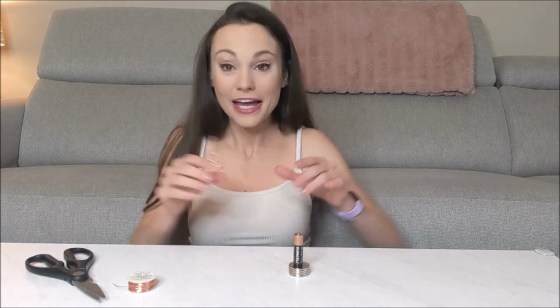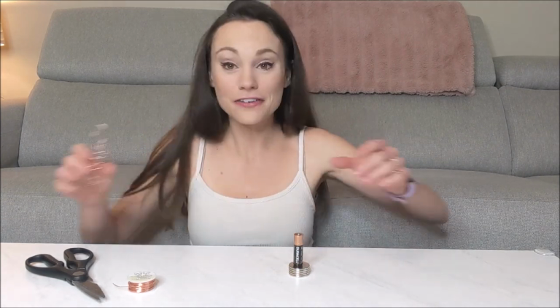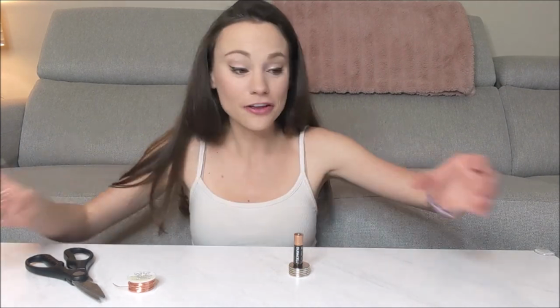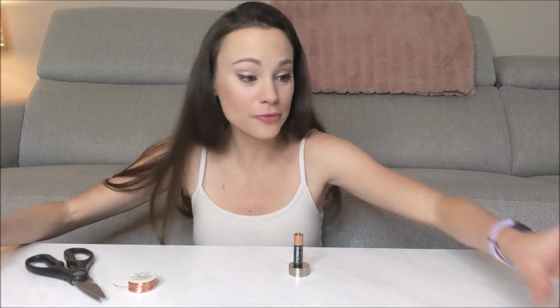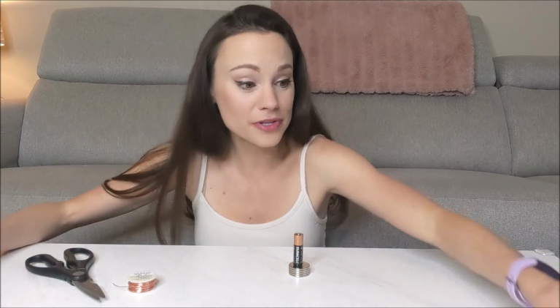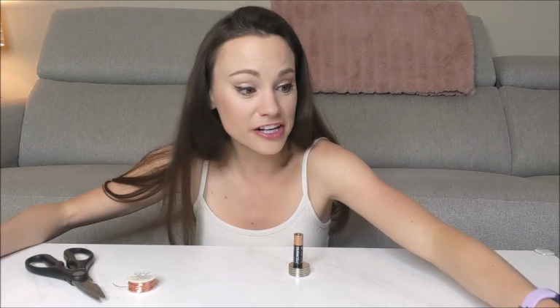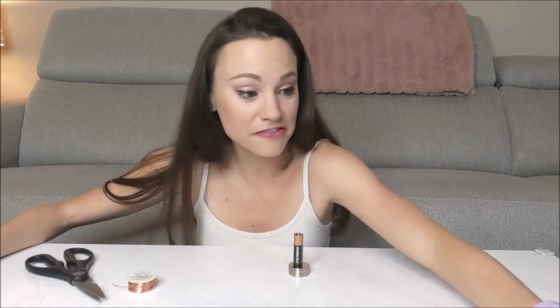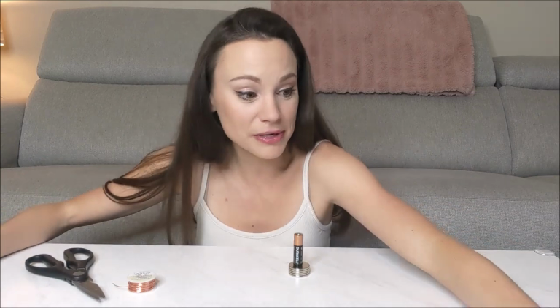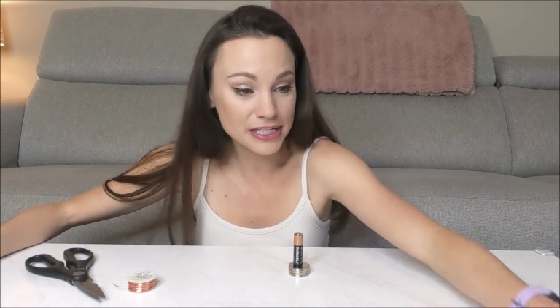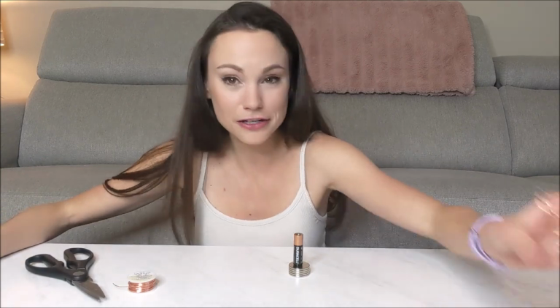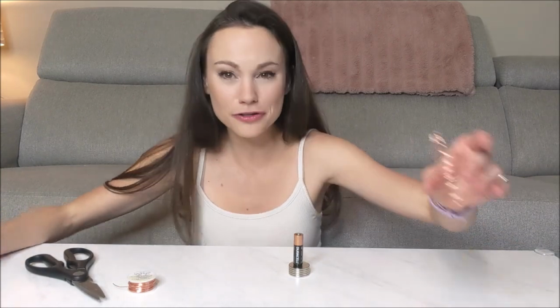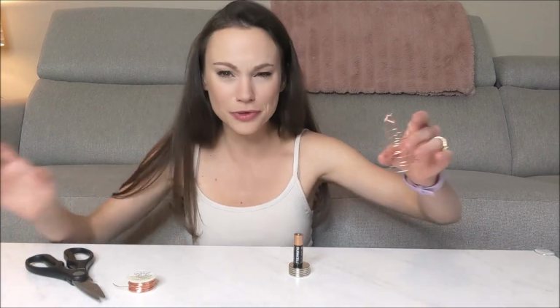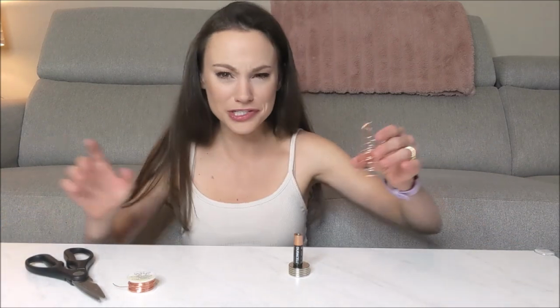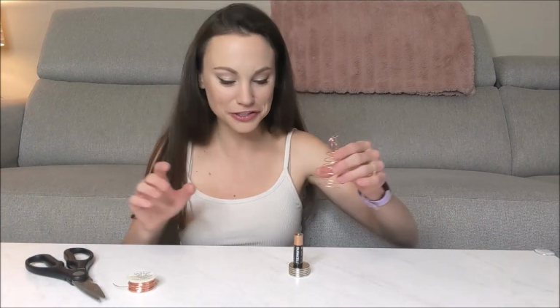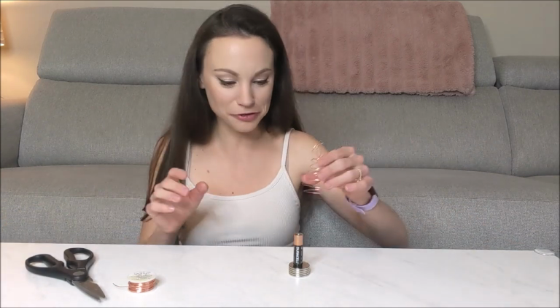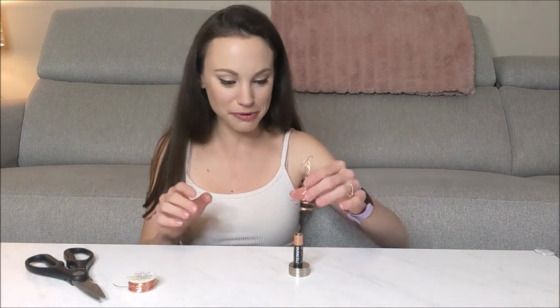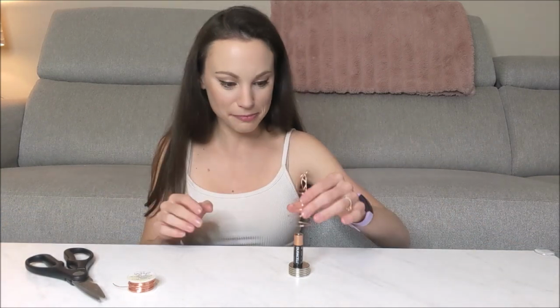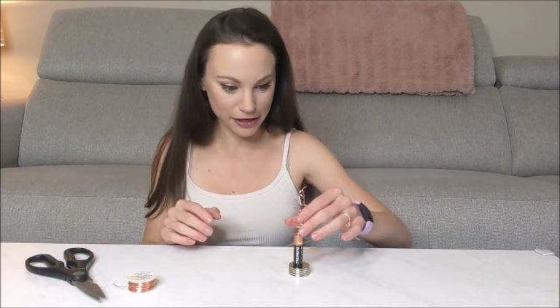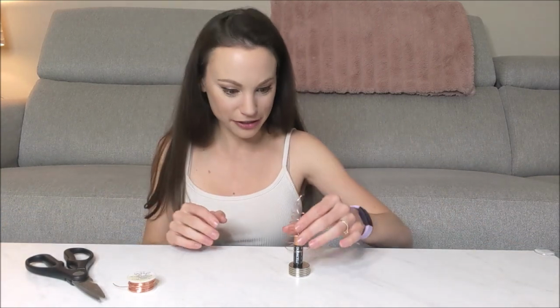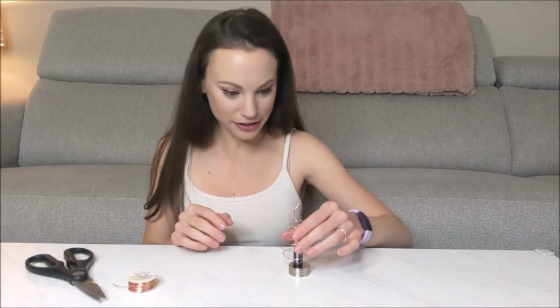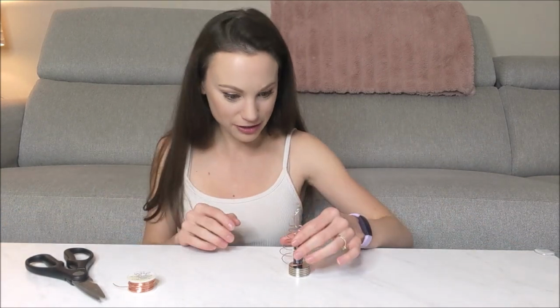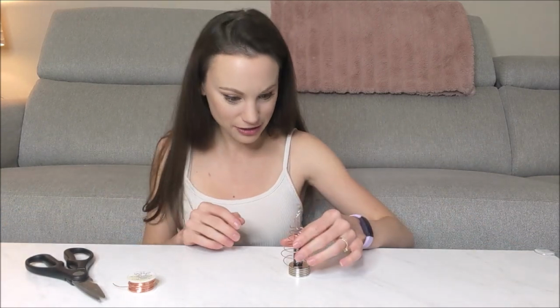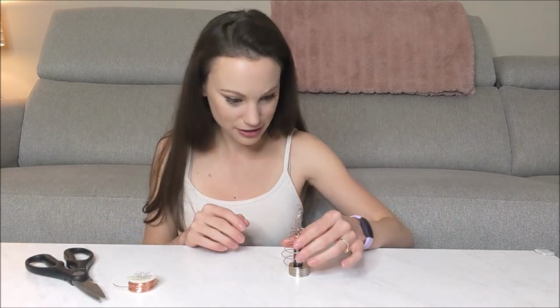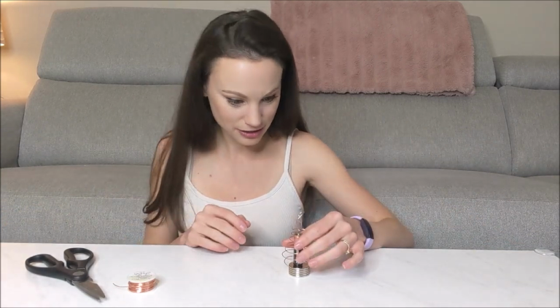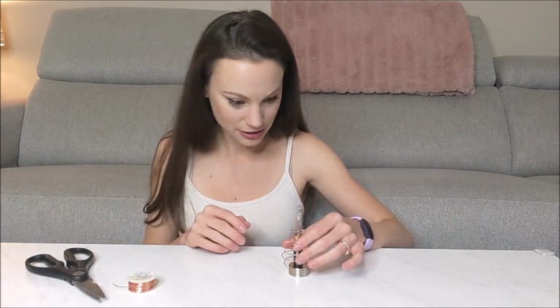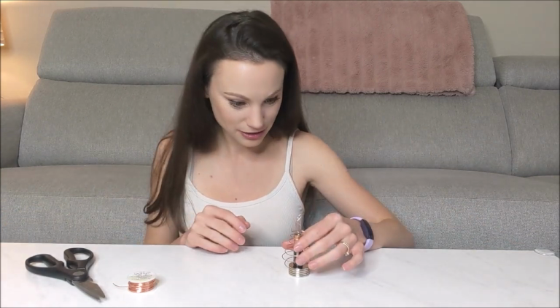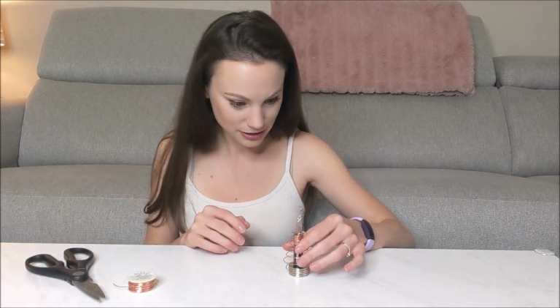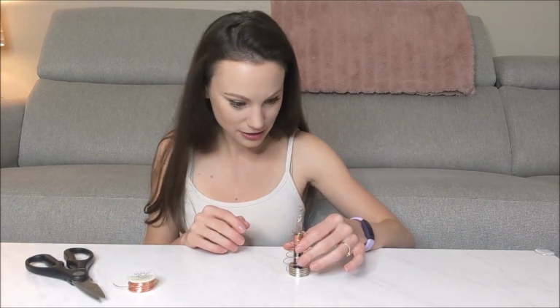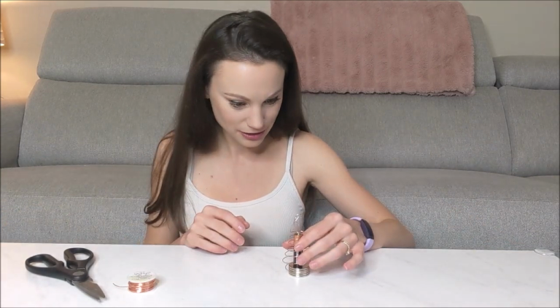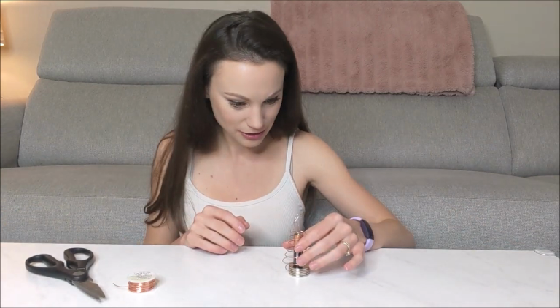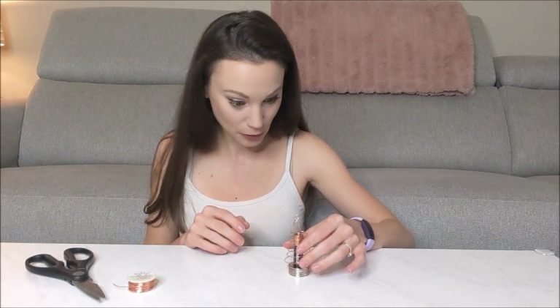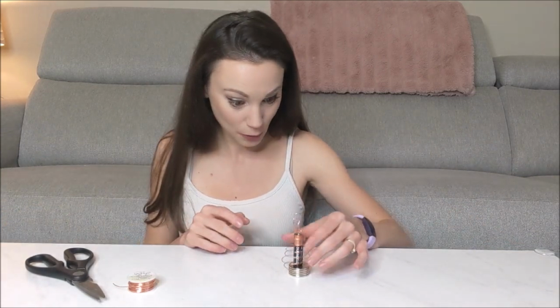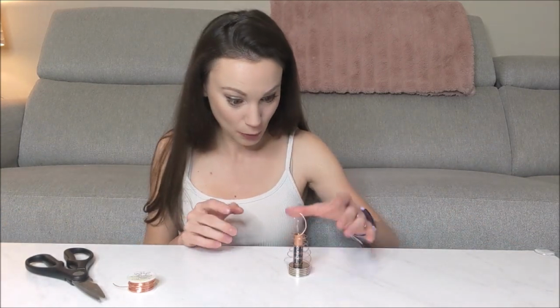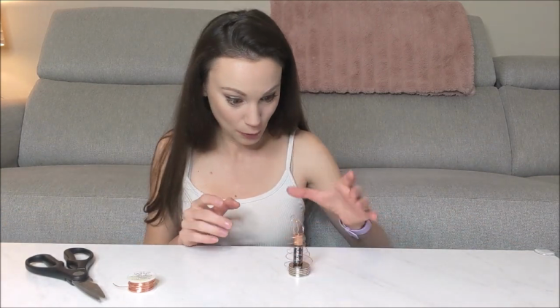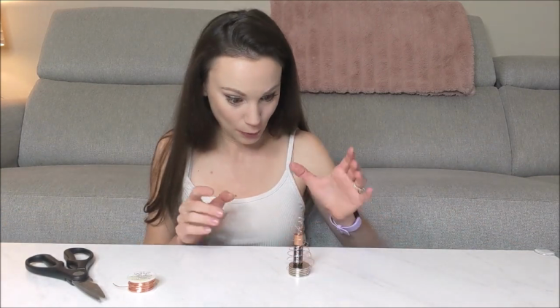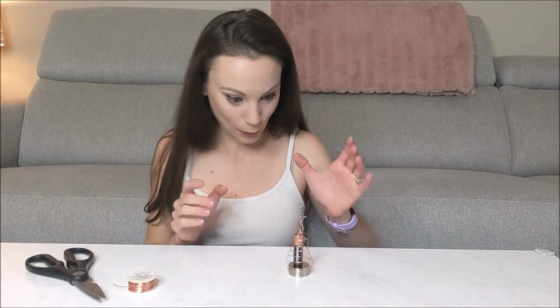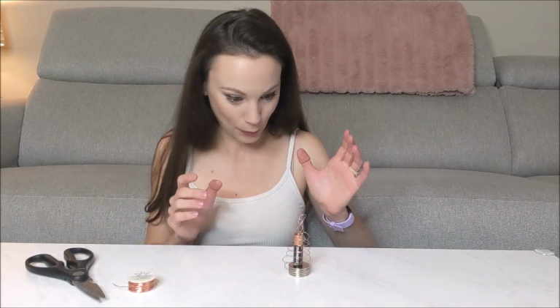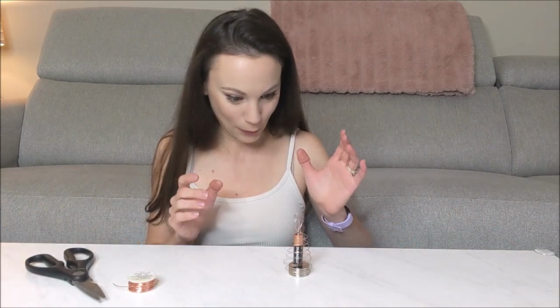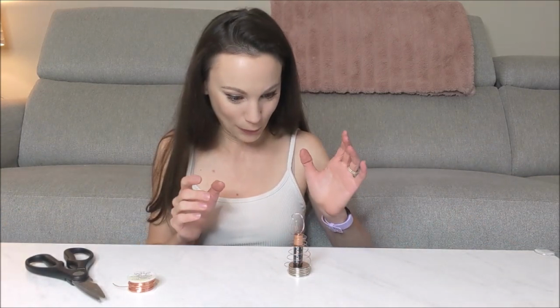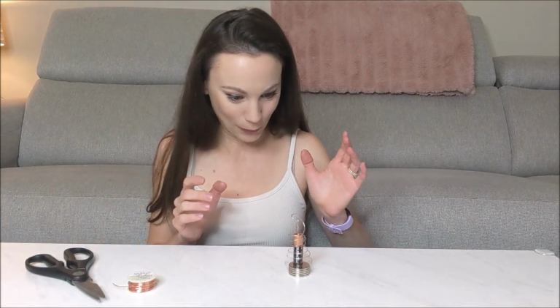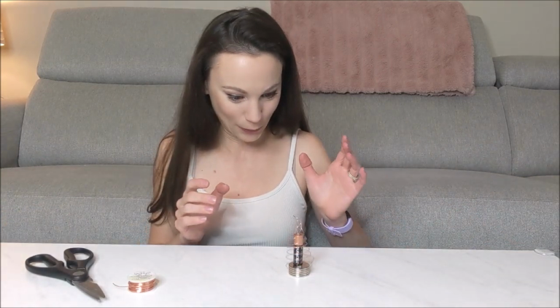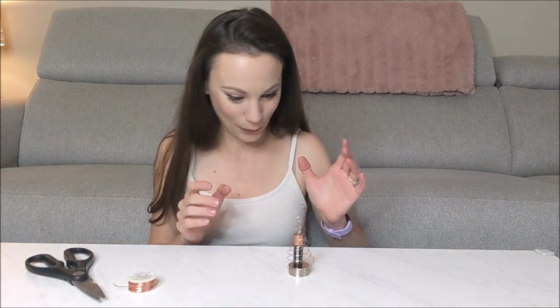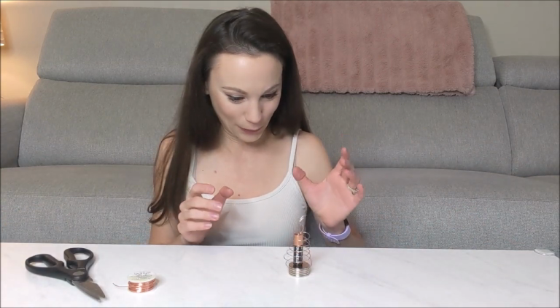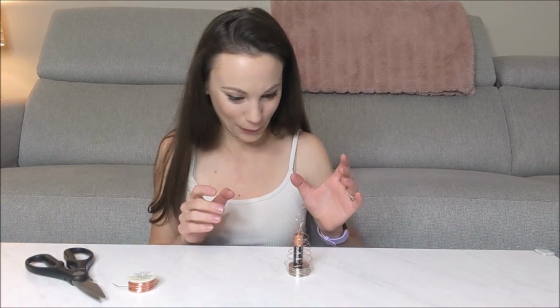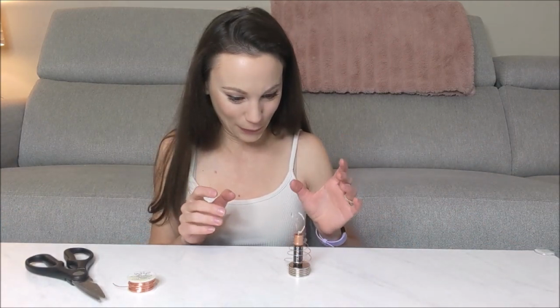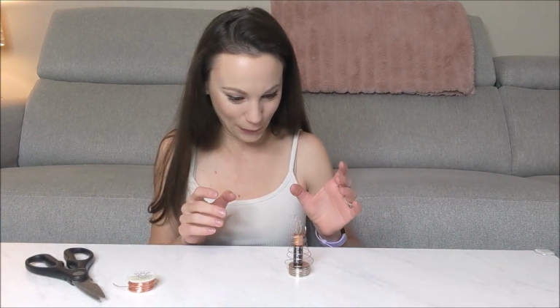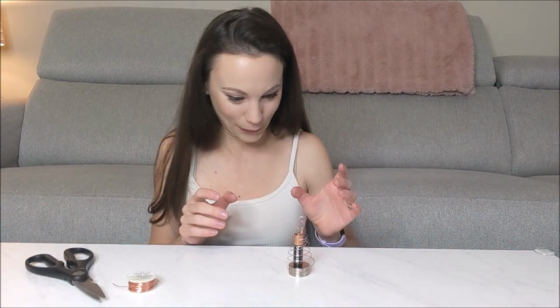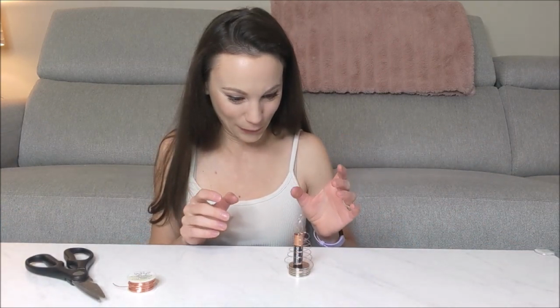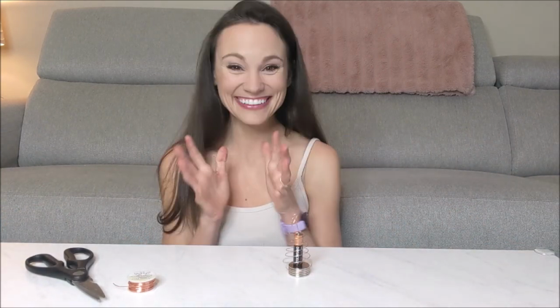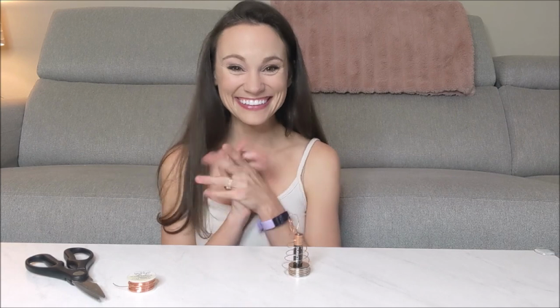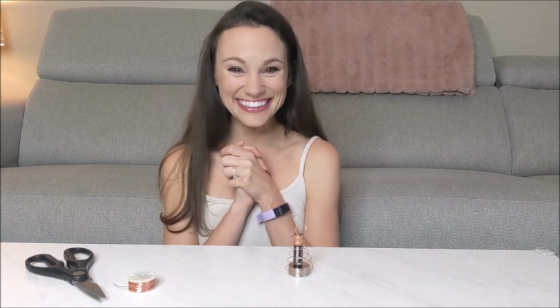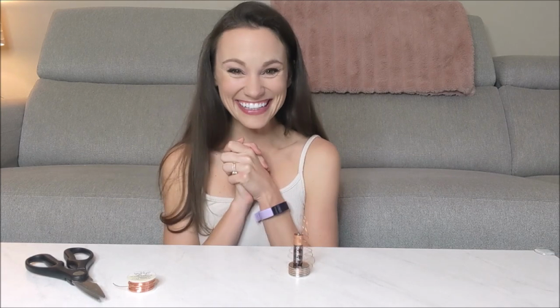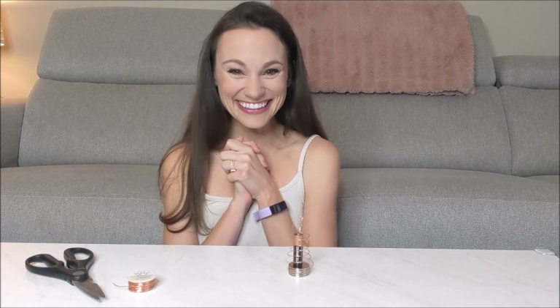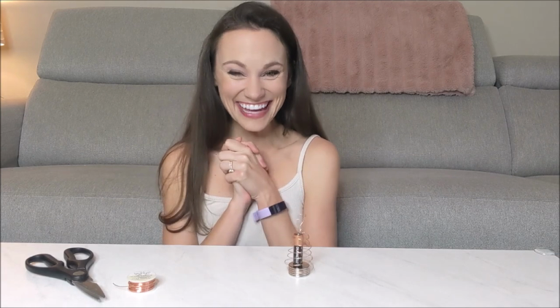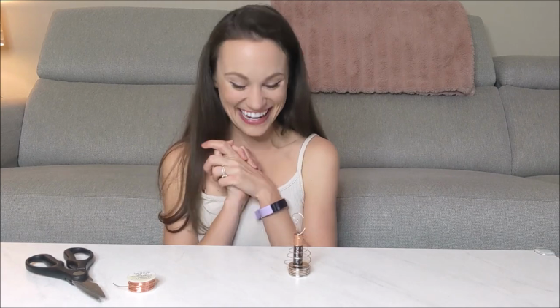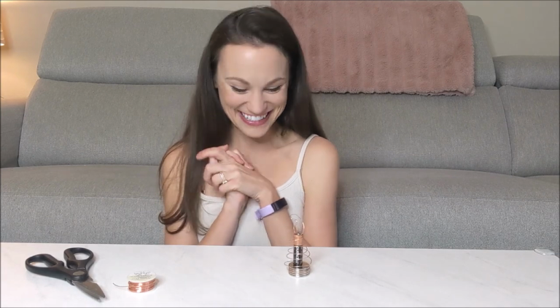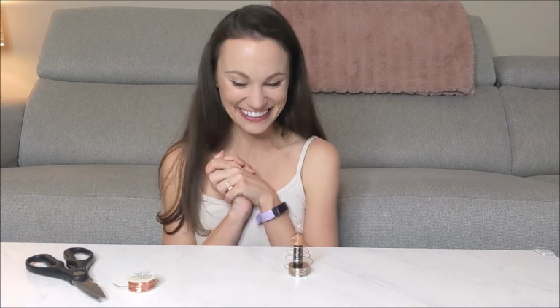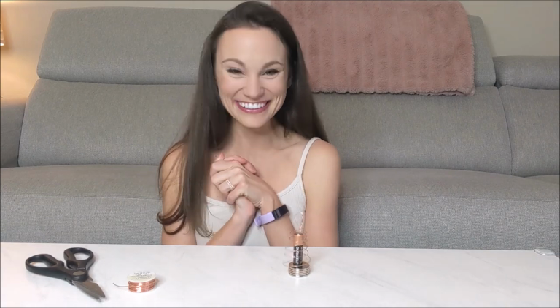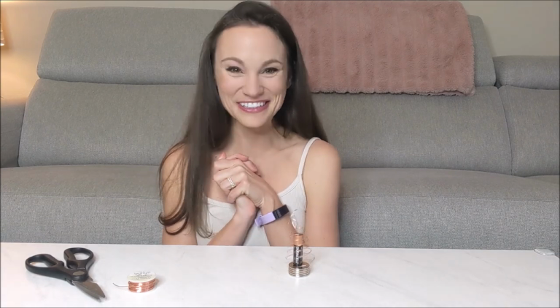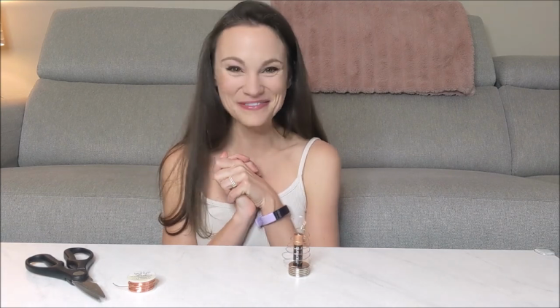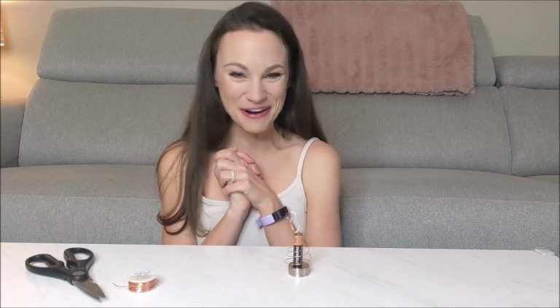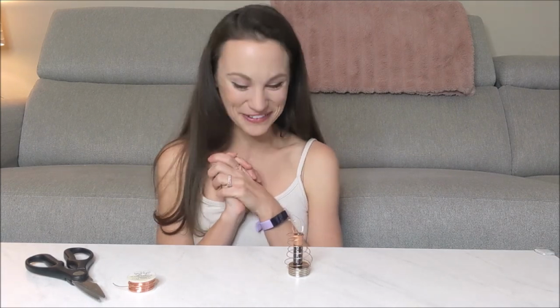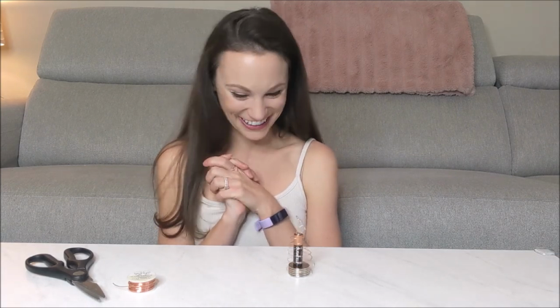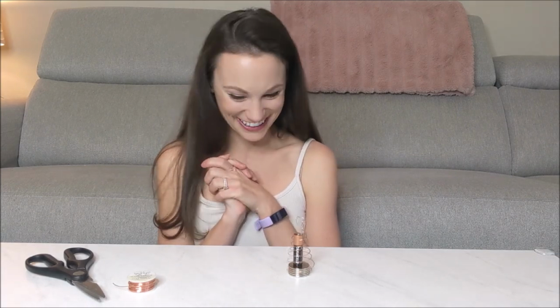I have another one that I've made here that works a little bit better. Look at that — our little motor!